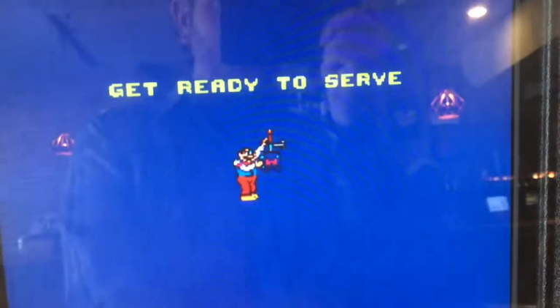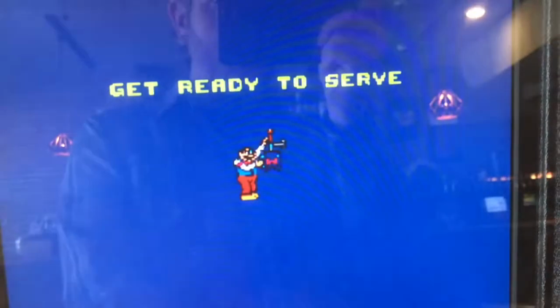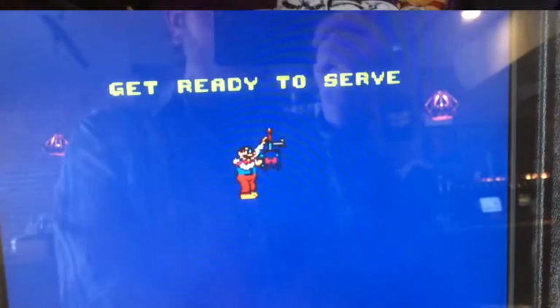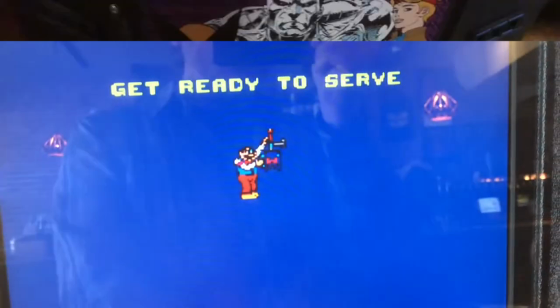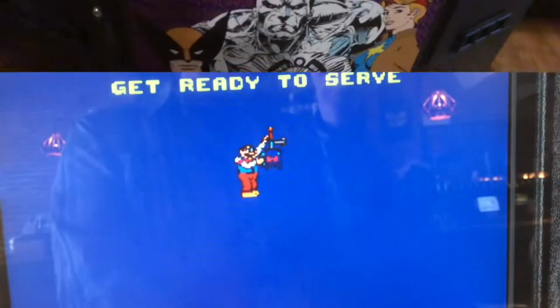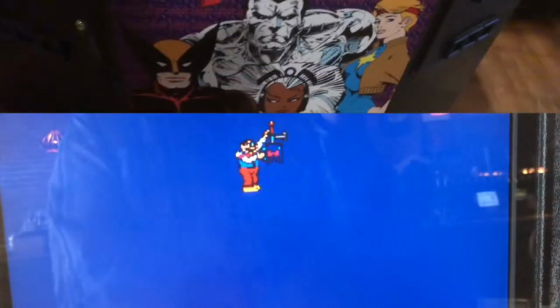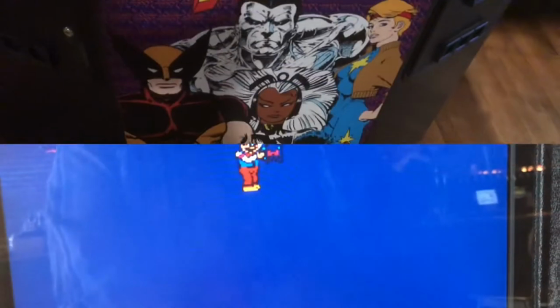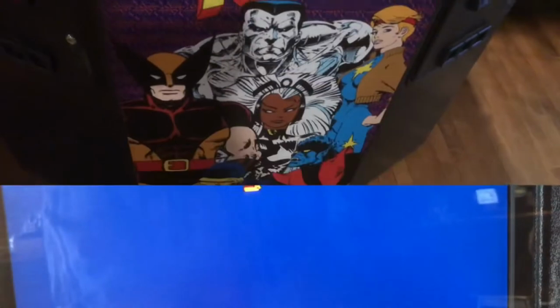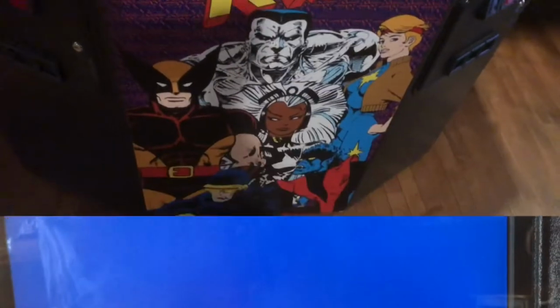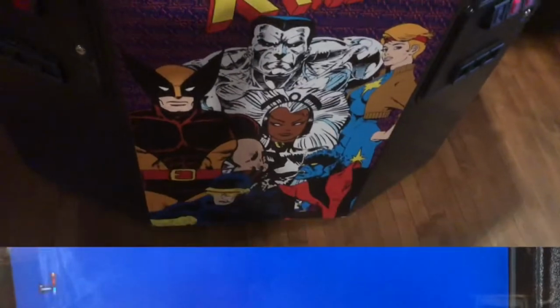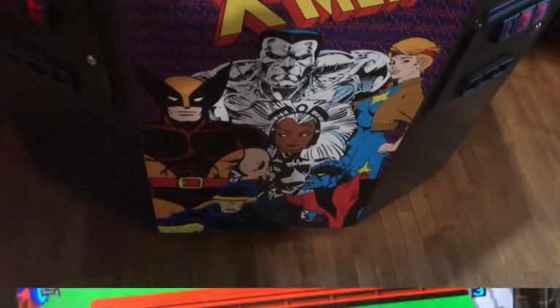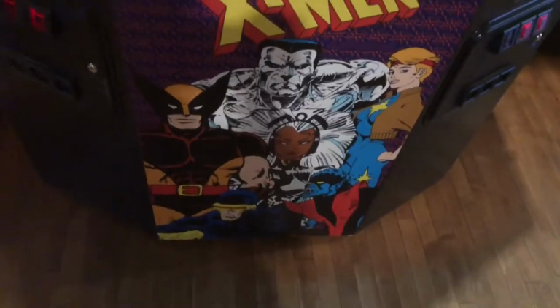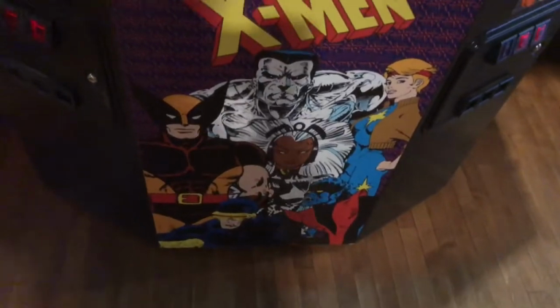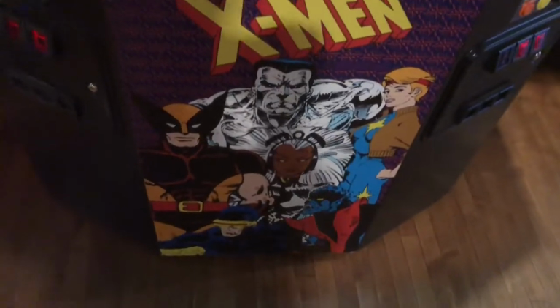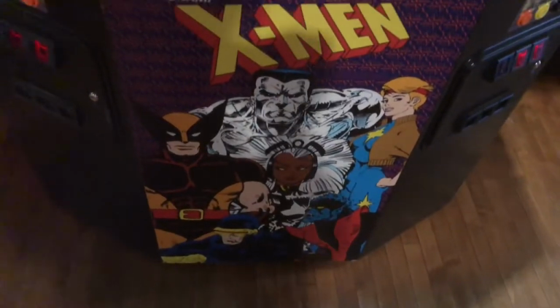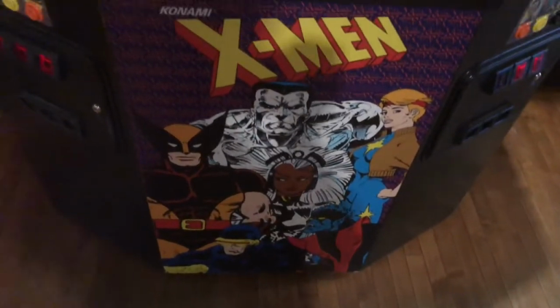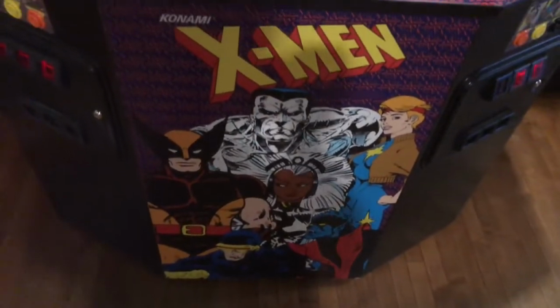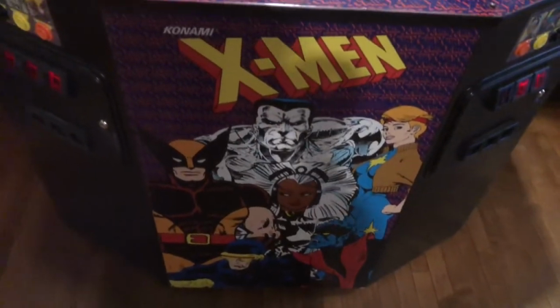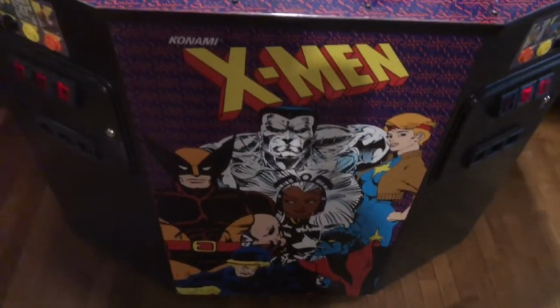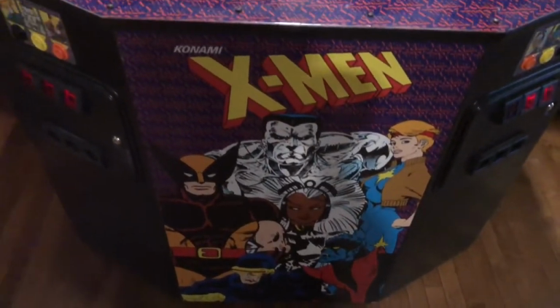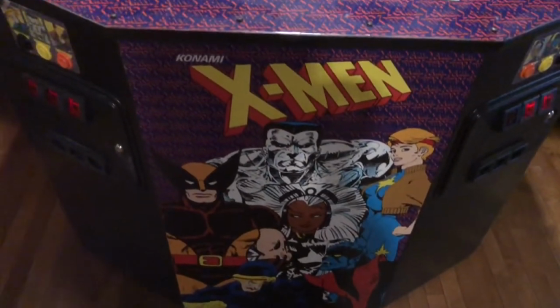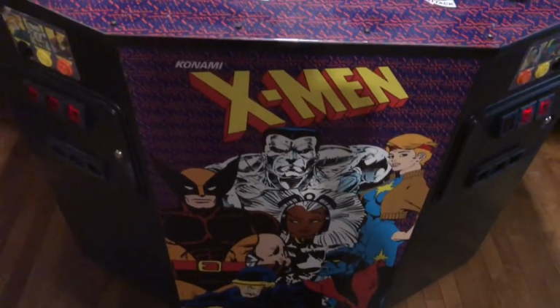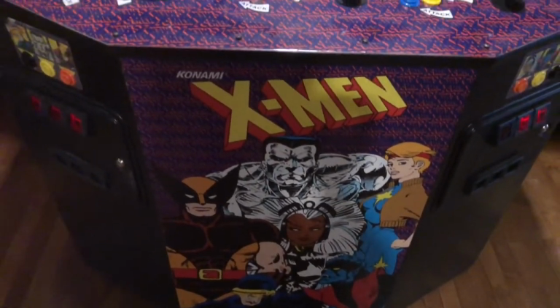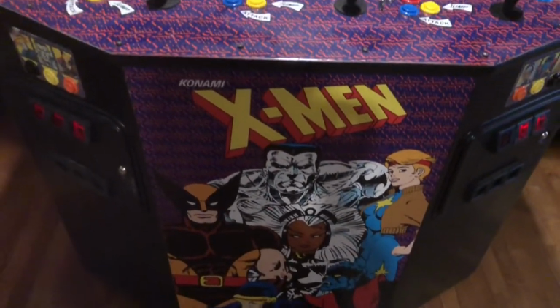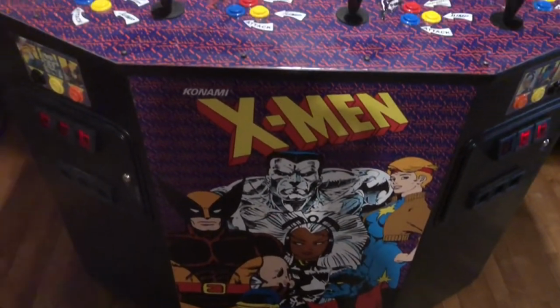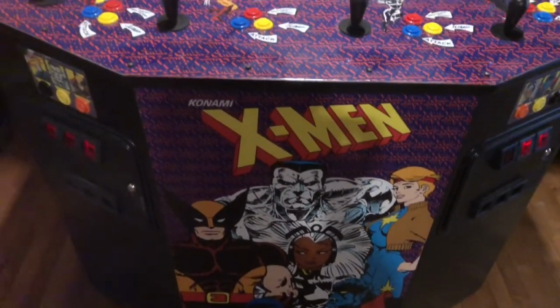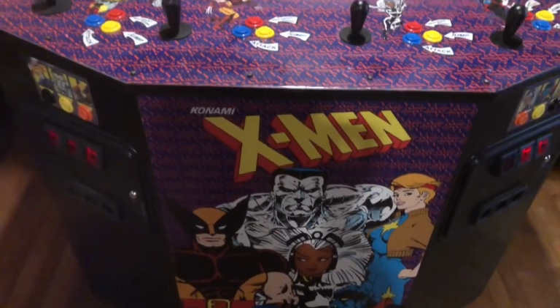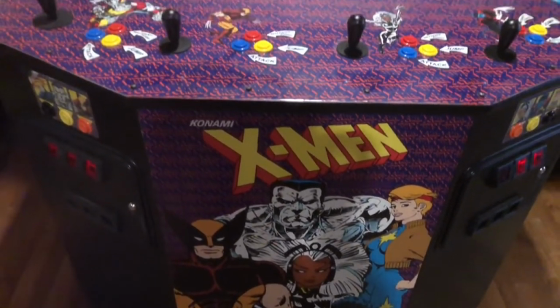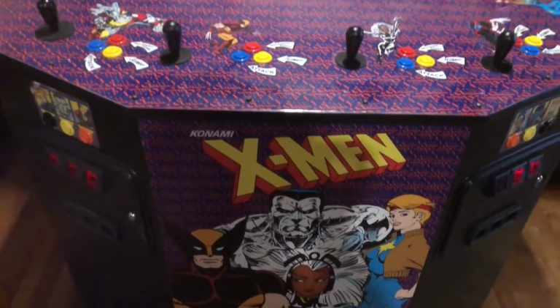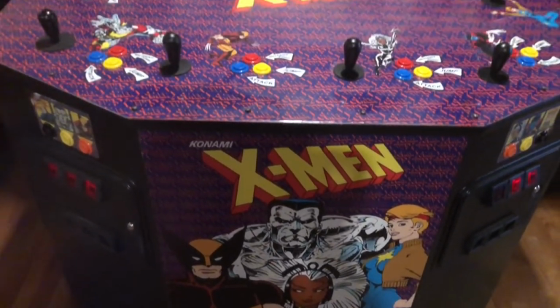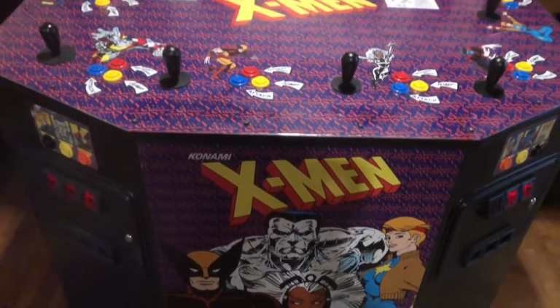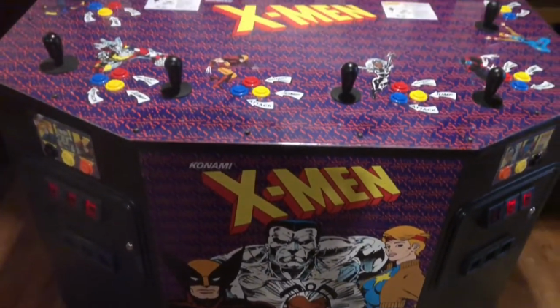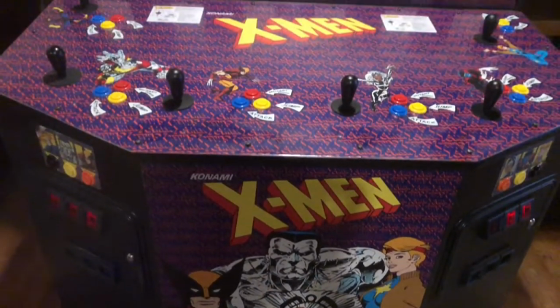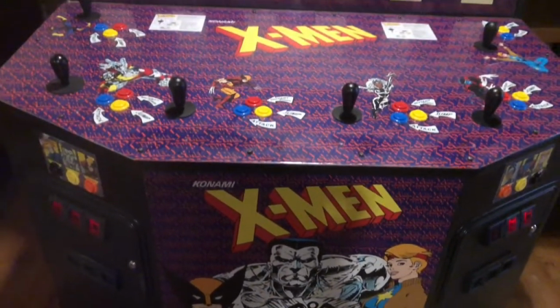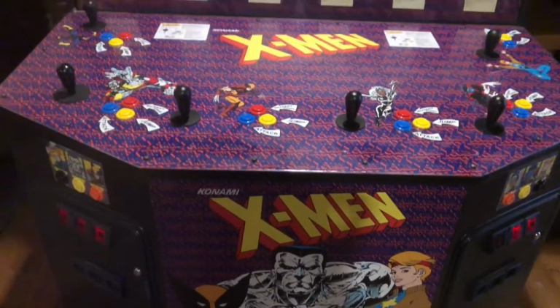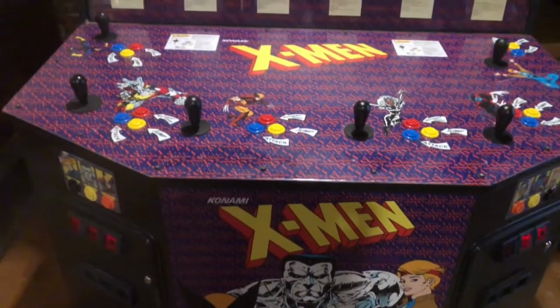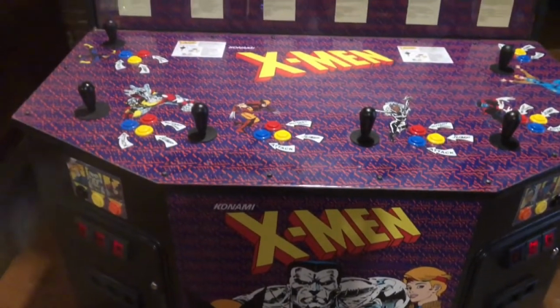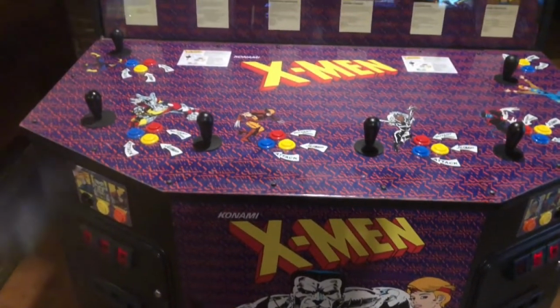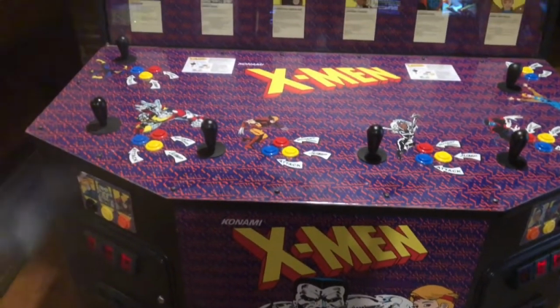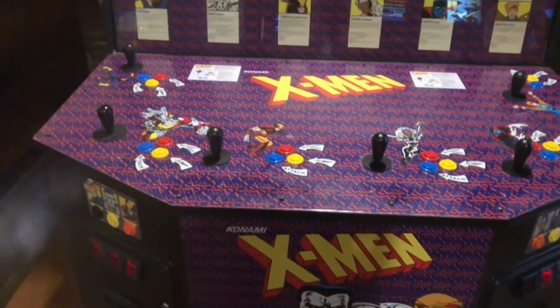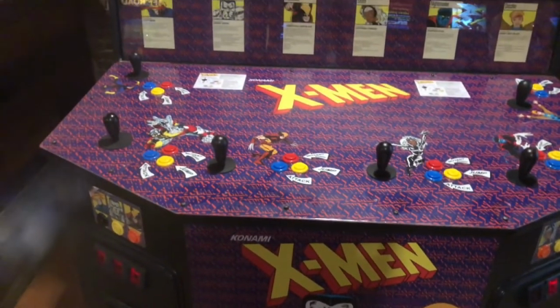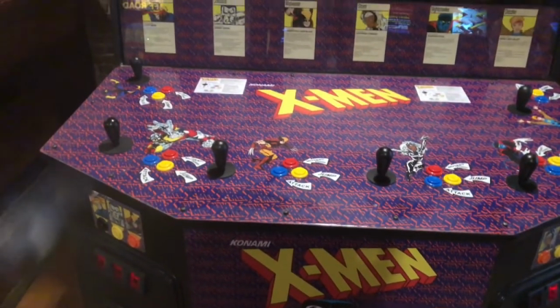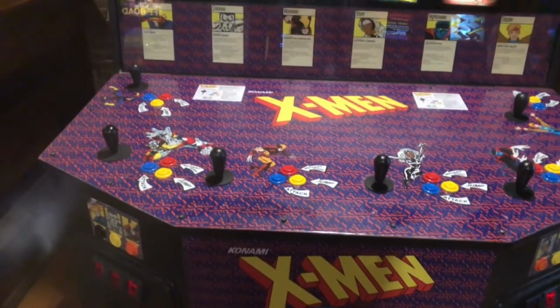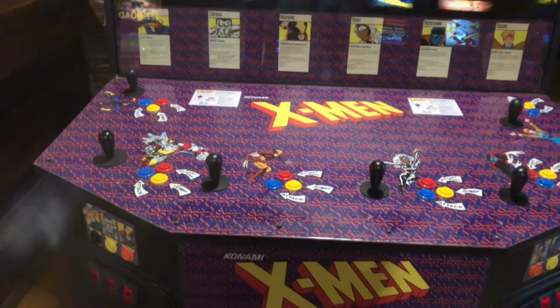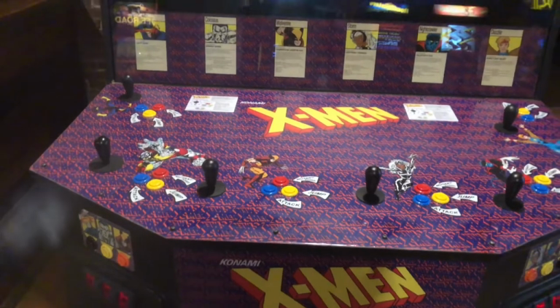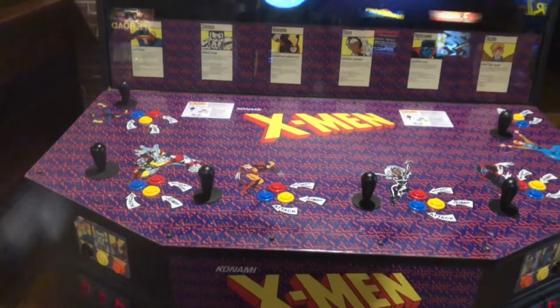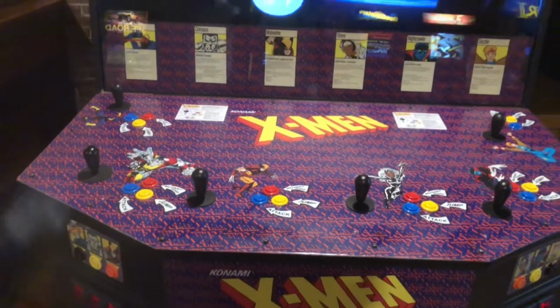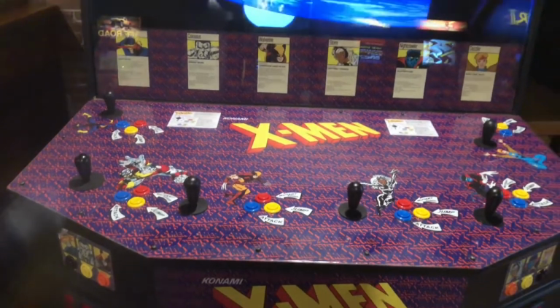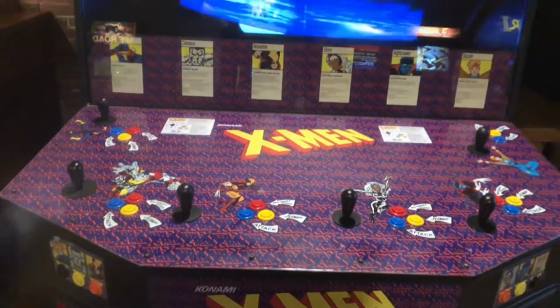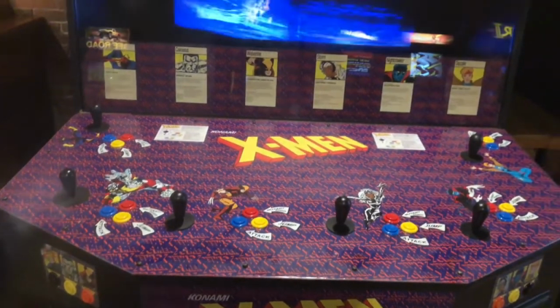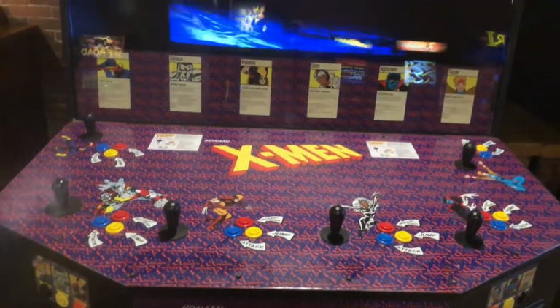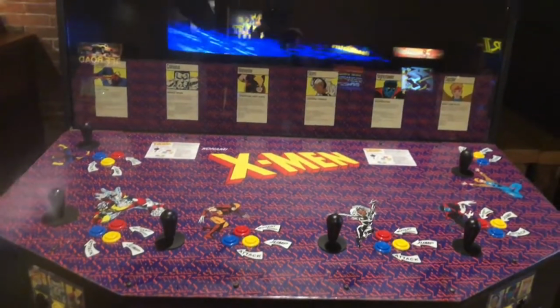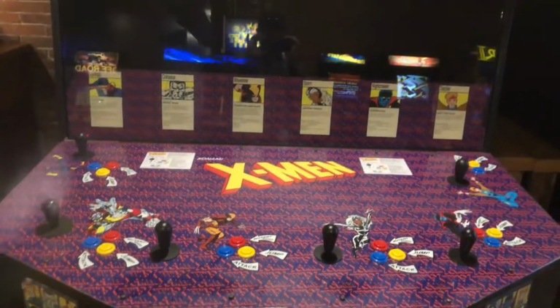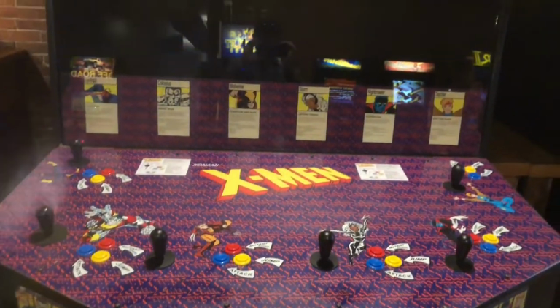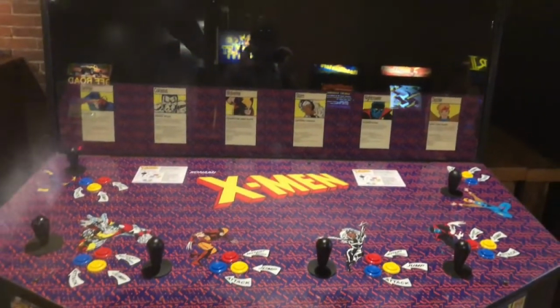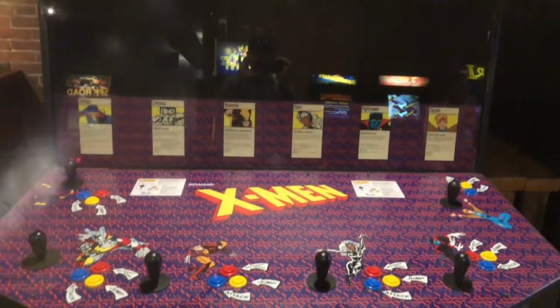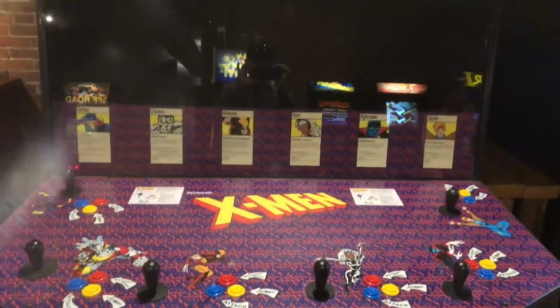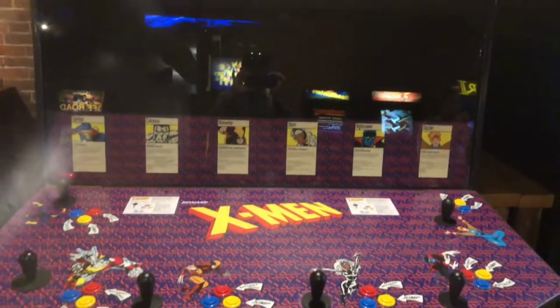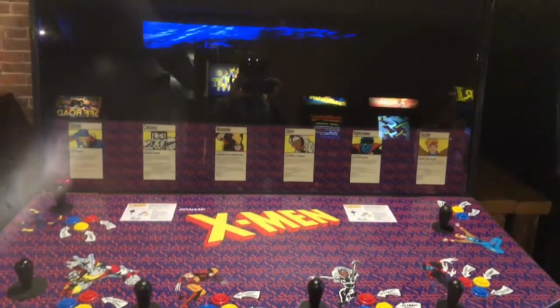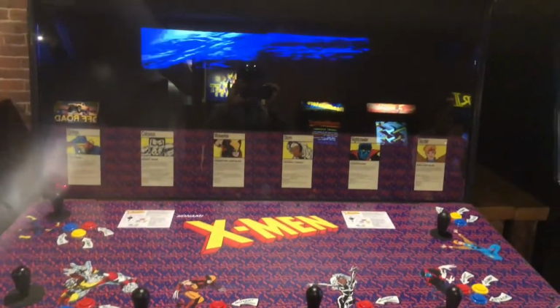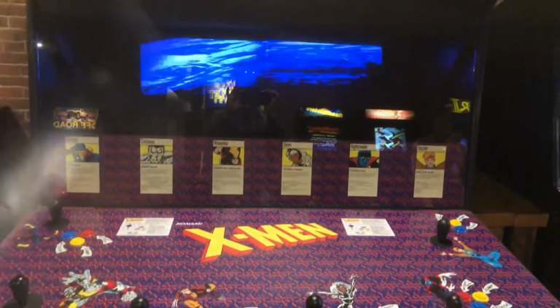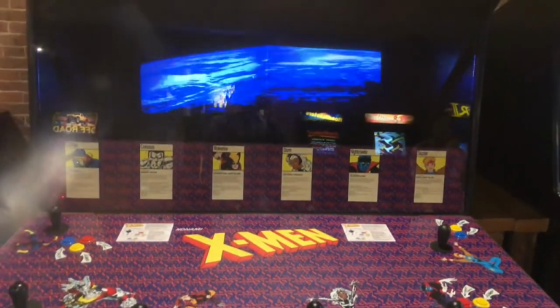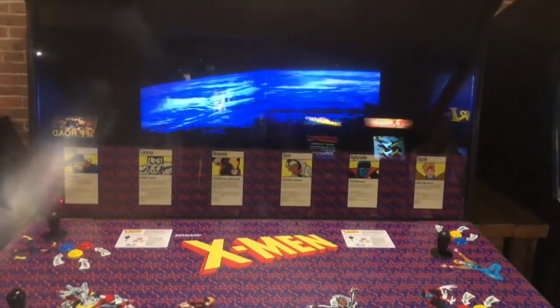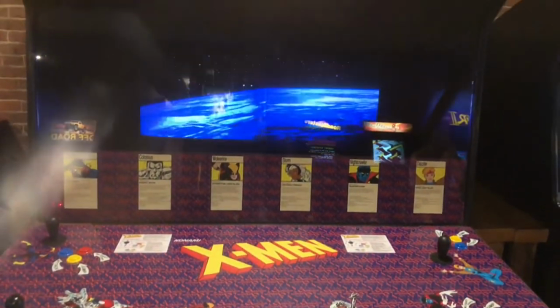Here is the rare, coveted 6-player X-Men arcade cabinet. You don't see these very often and this one is in nice shape.